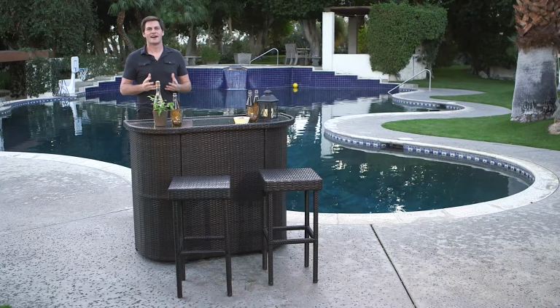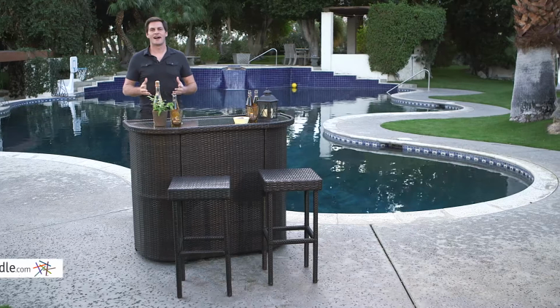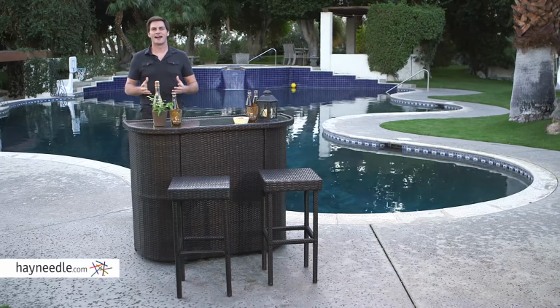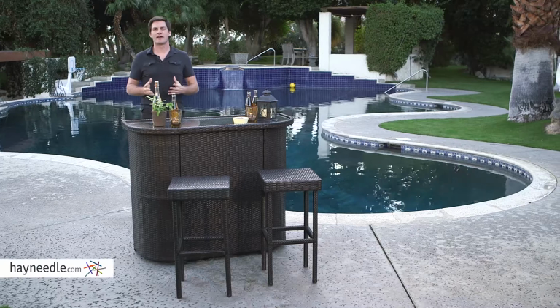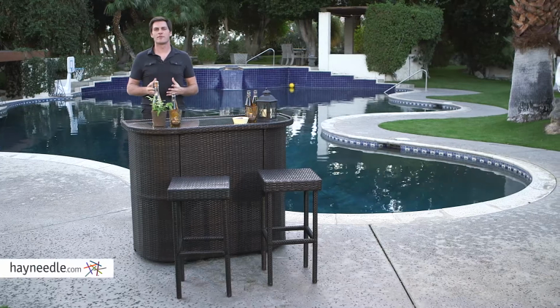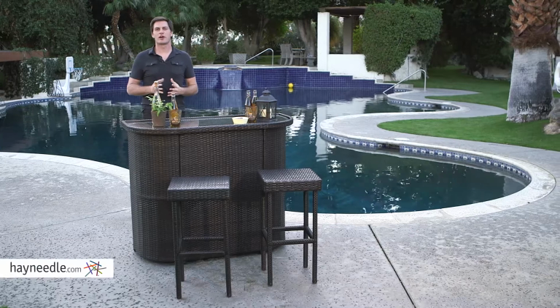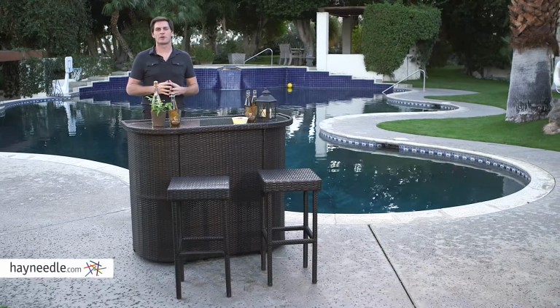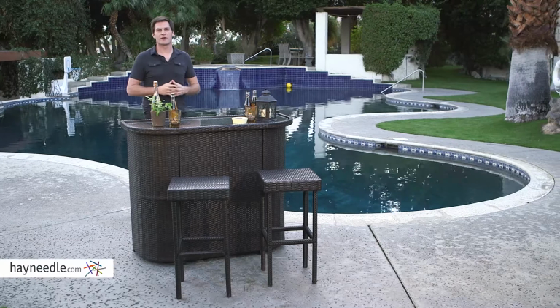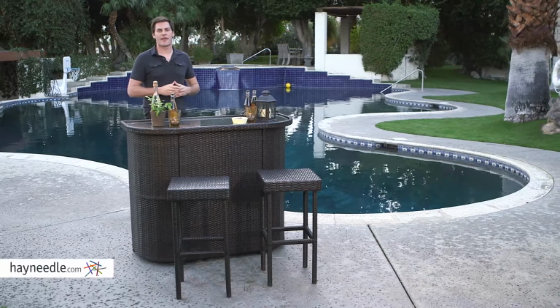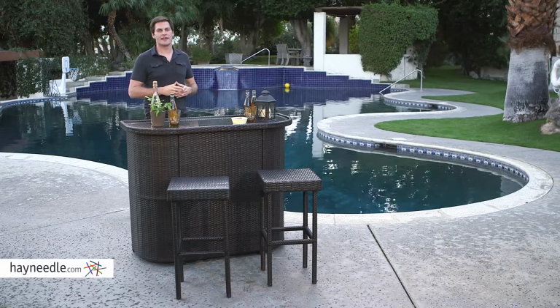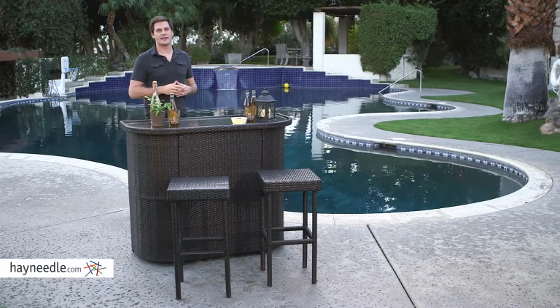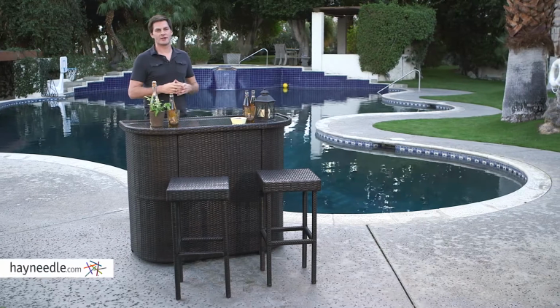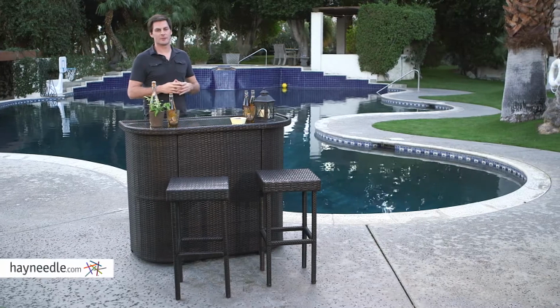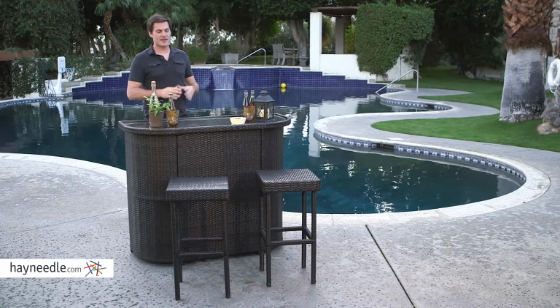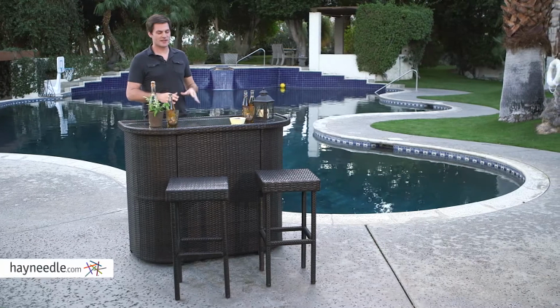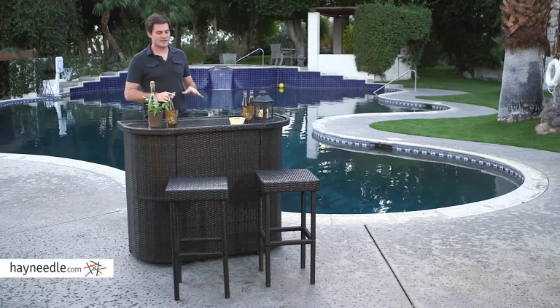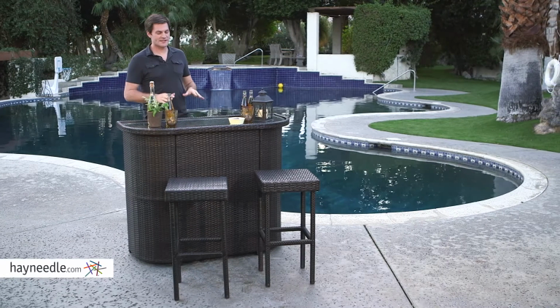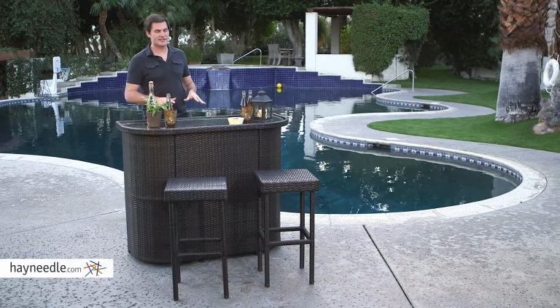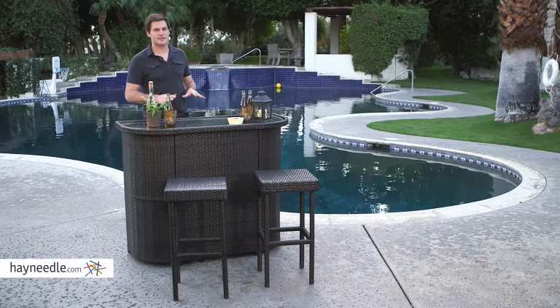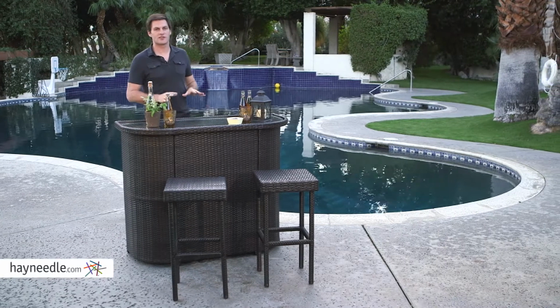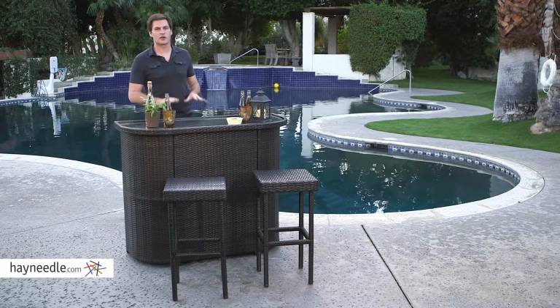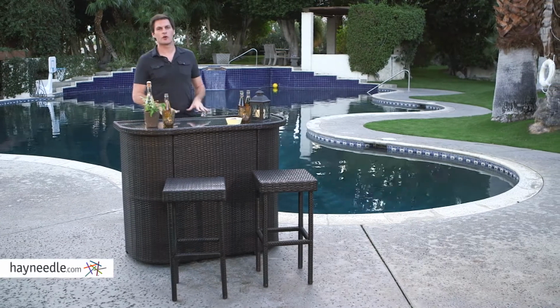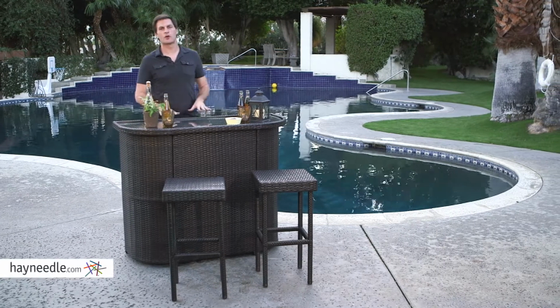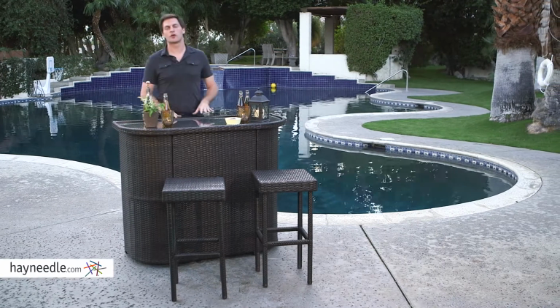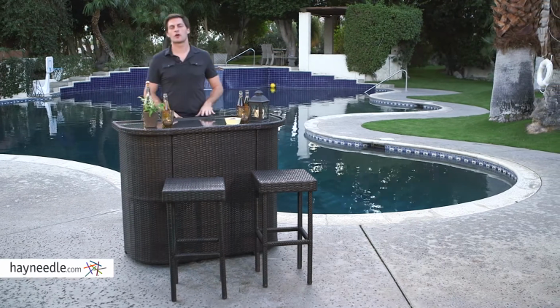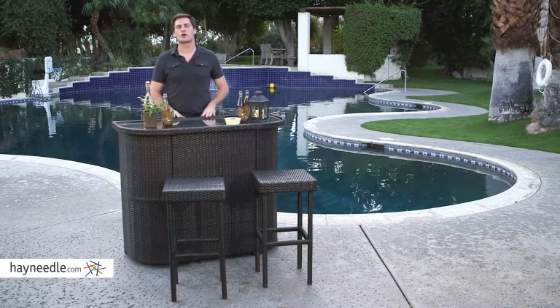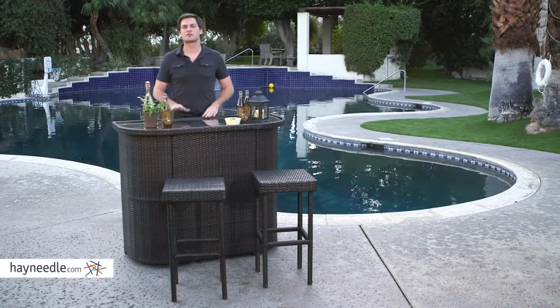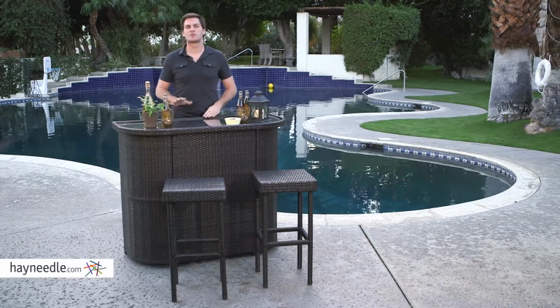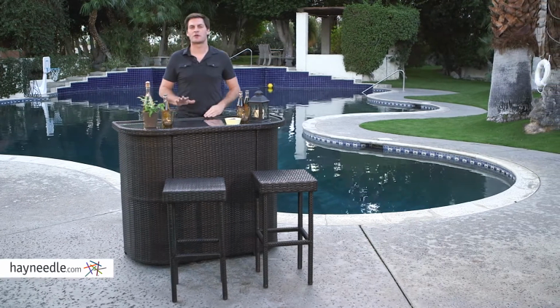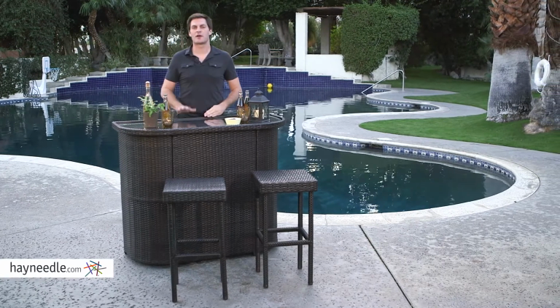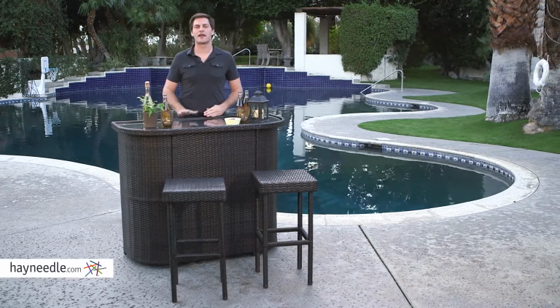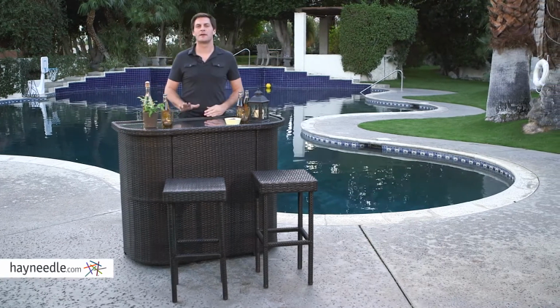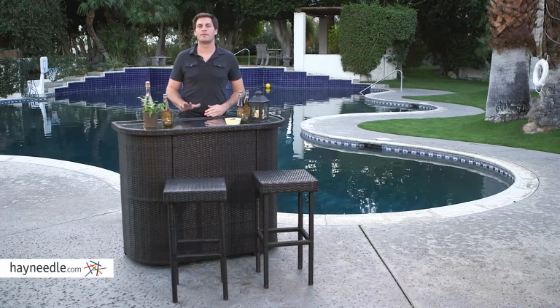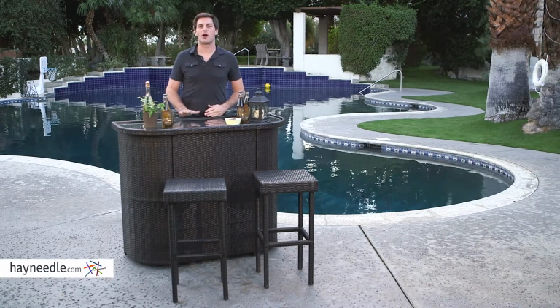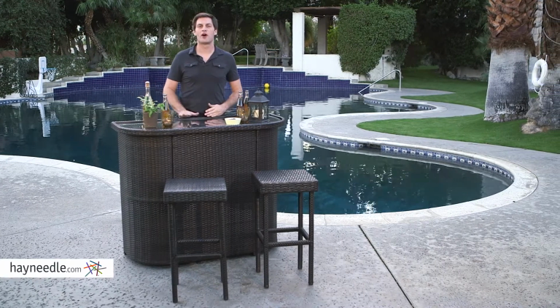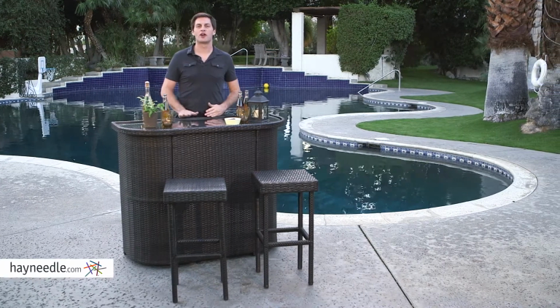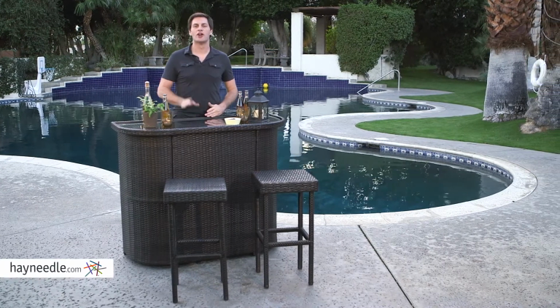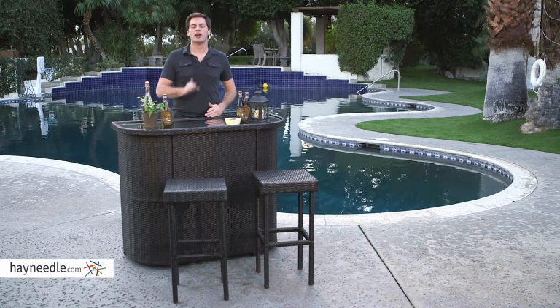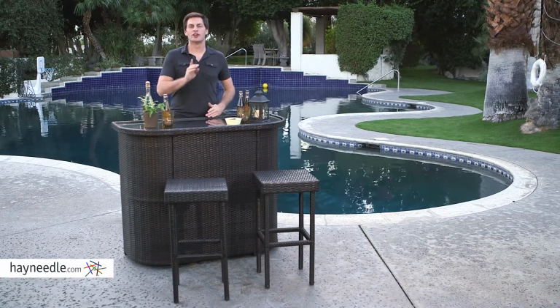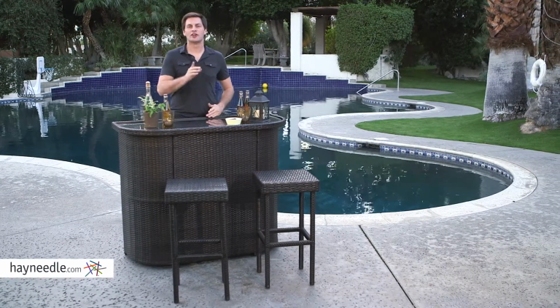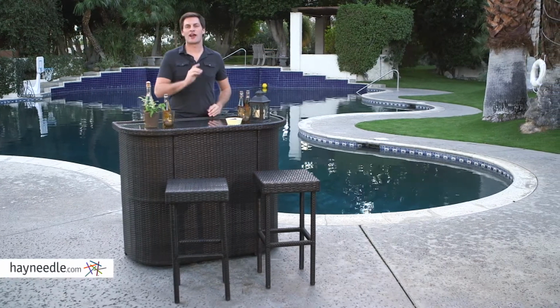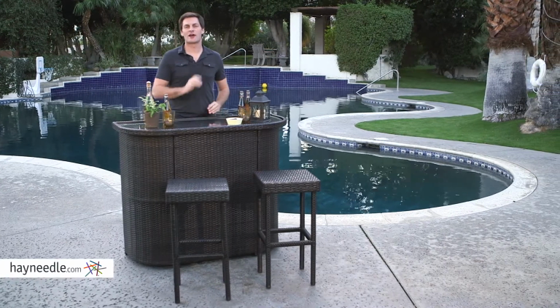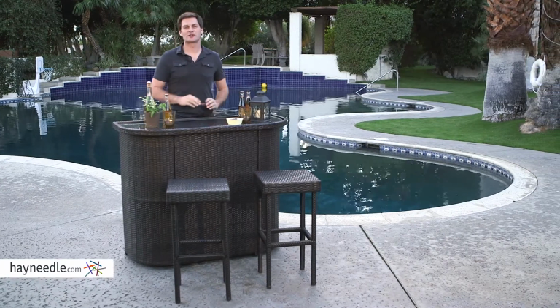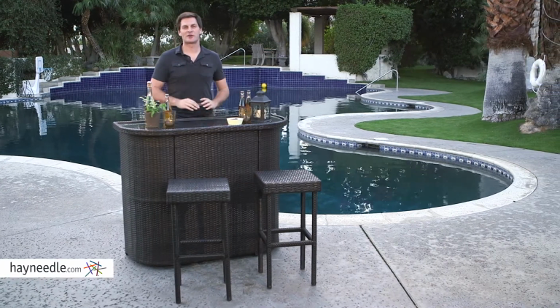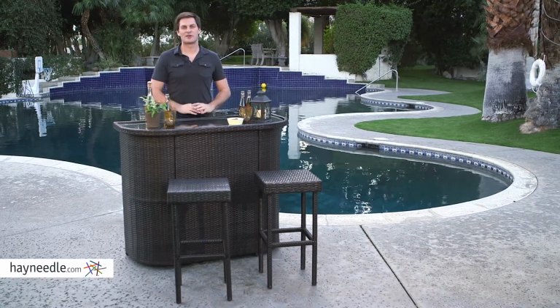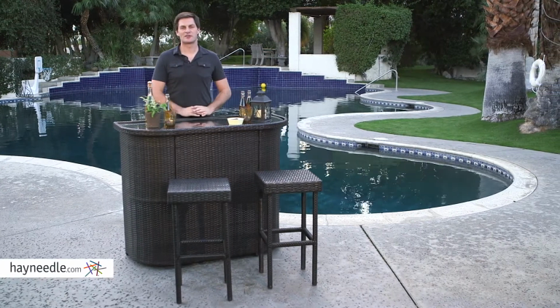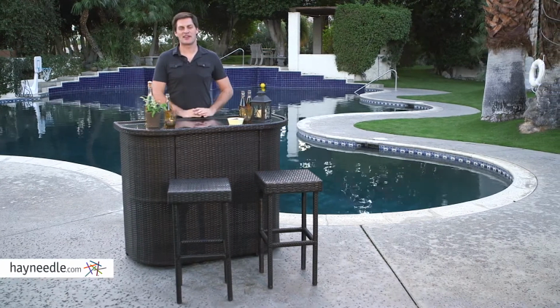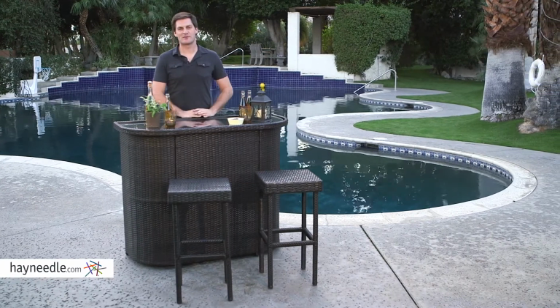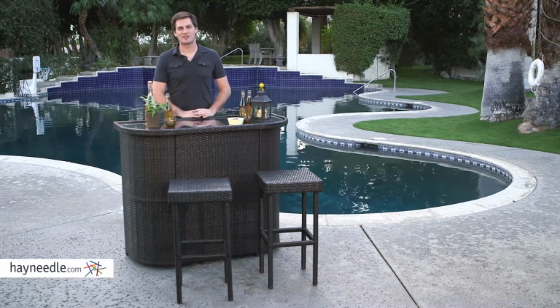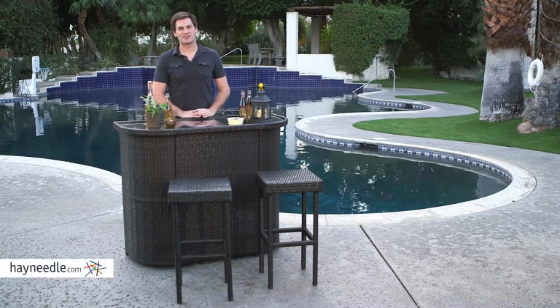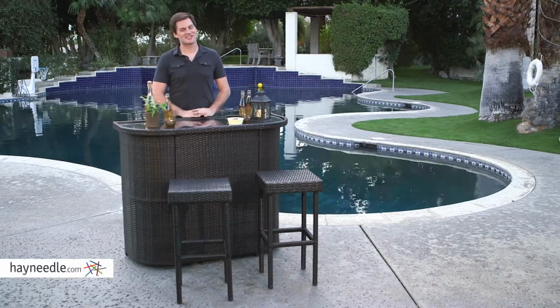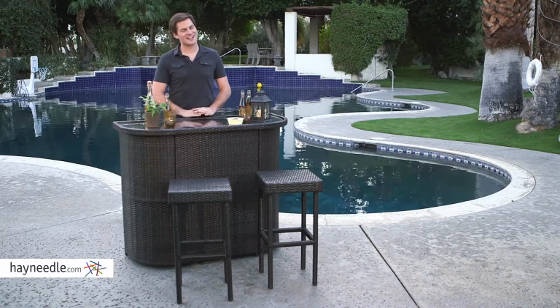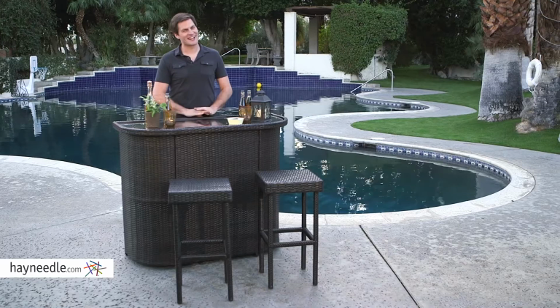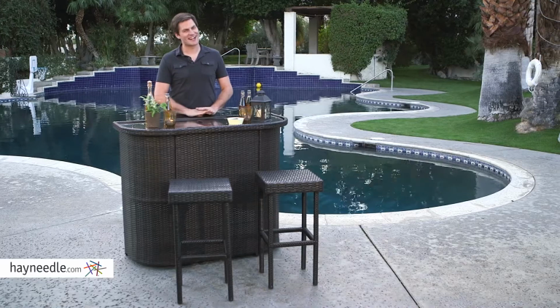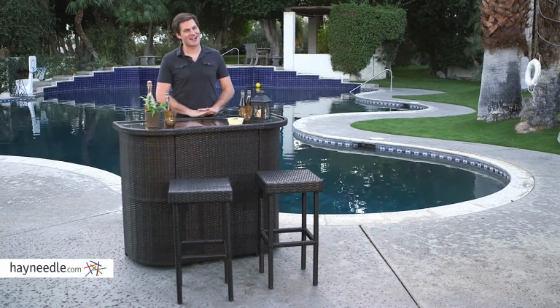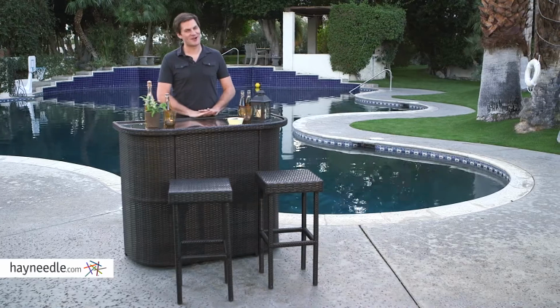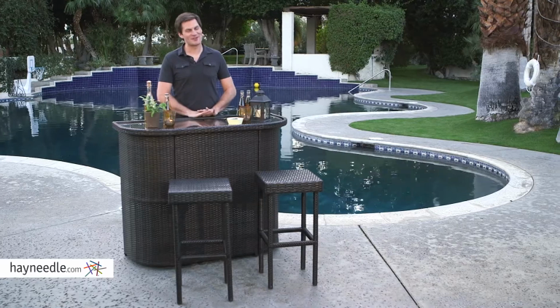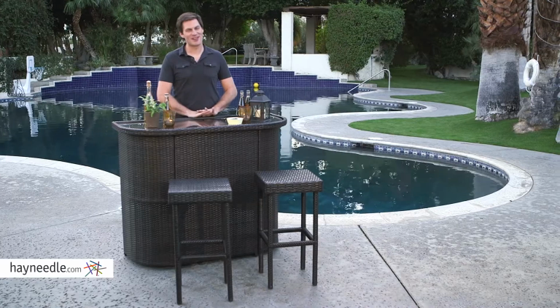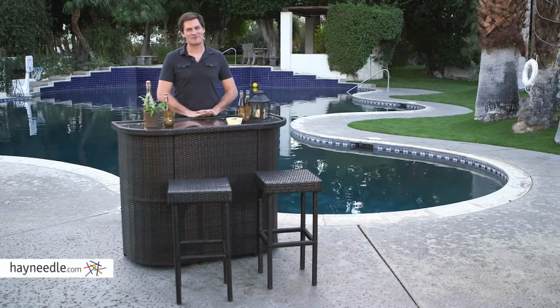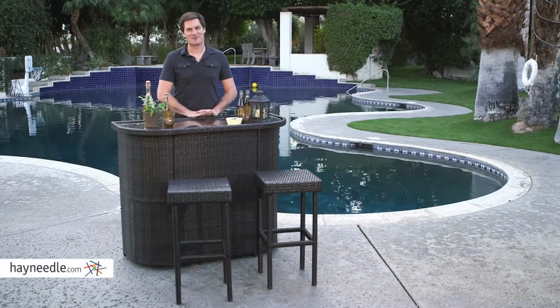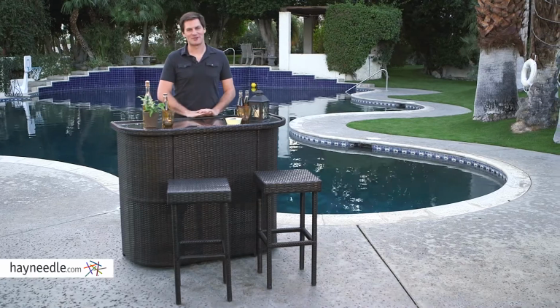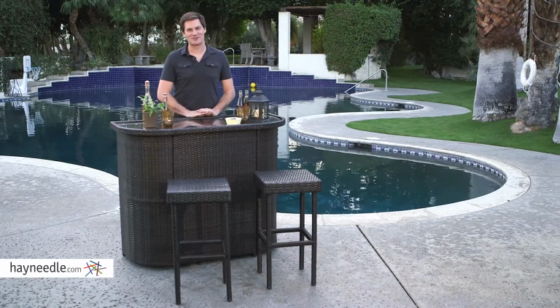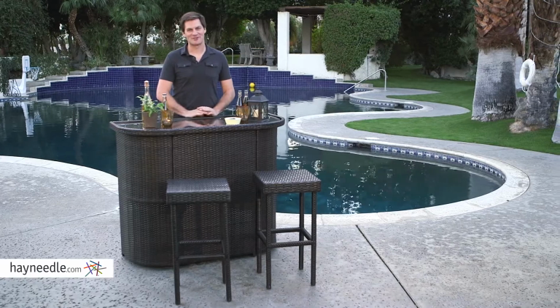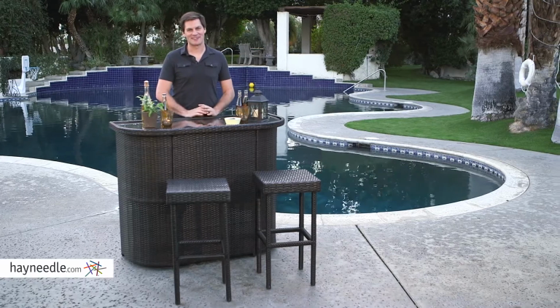Hi, I'm Mark with Hayneedle. This is the Coral Coast Borea Bar. Your outdoor entertainment just got a whole lot more interesting.